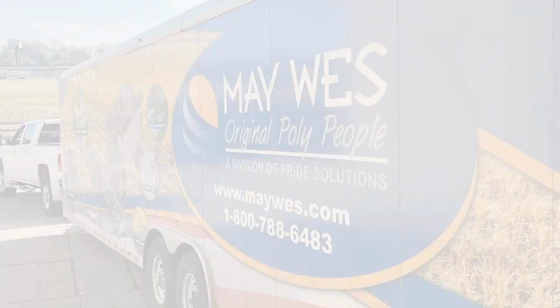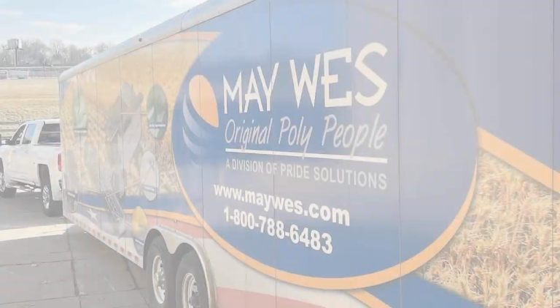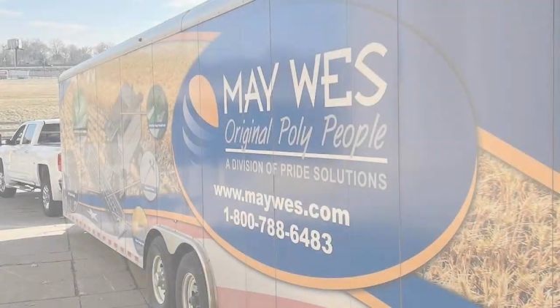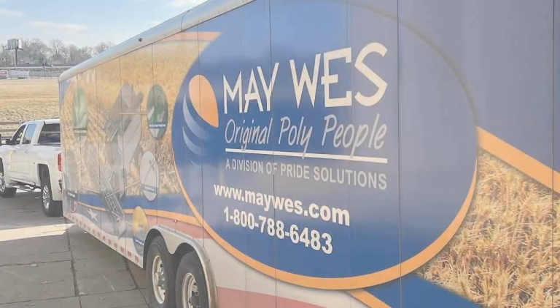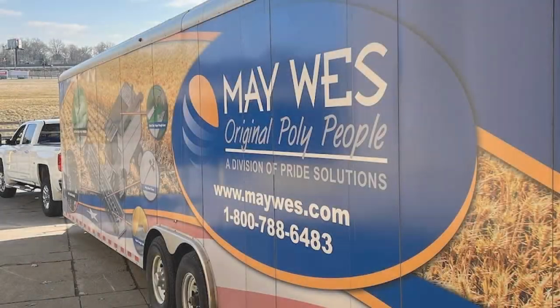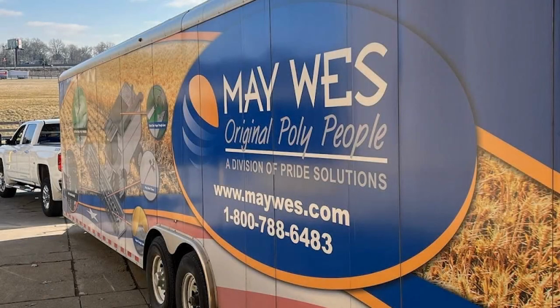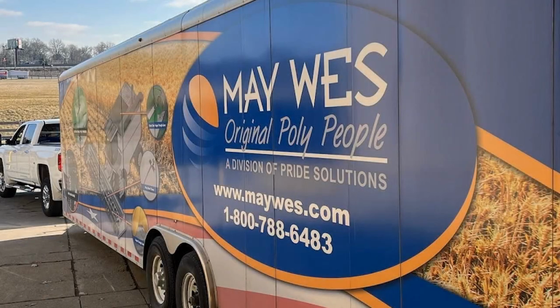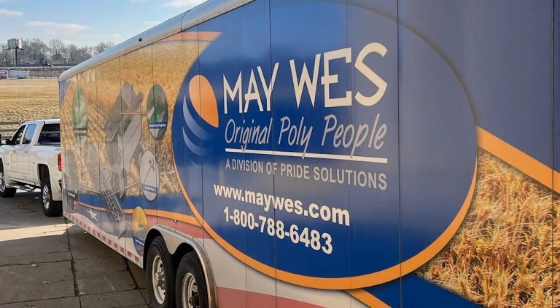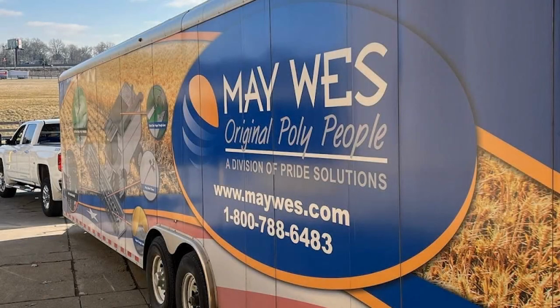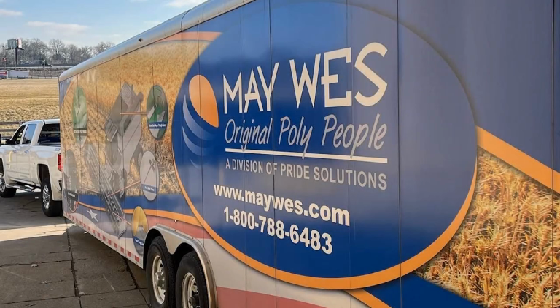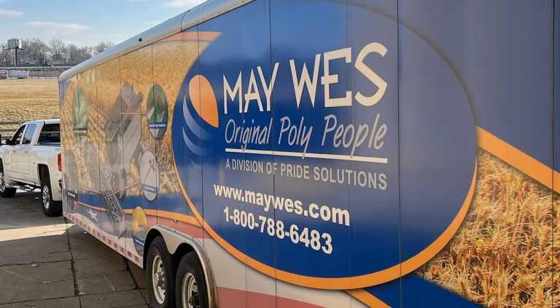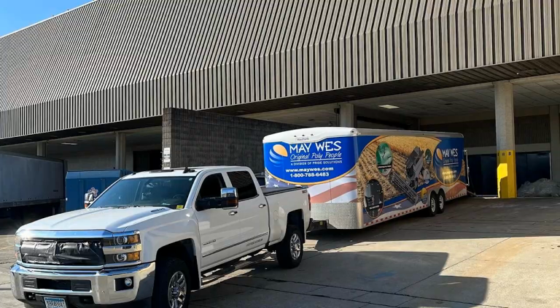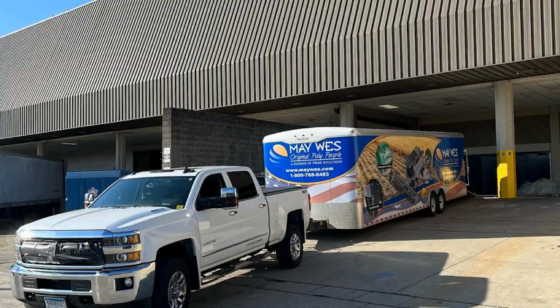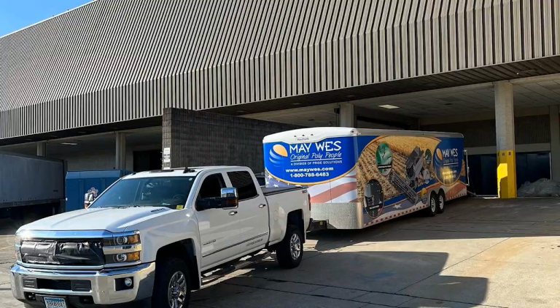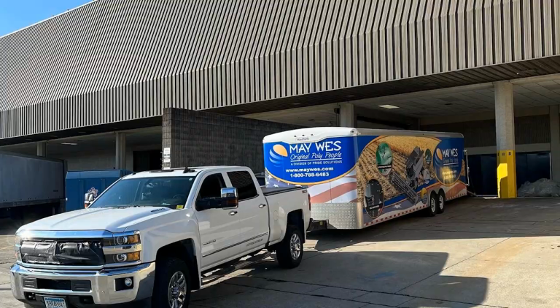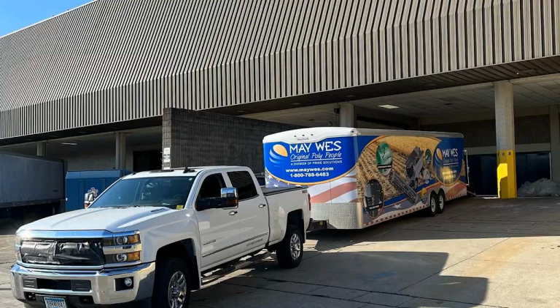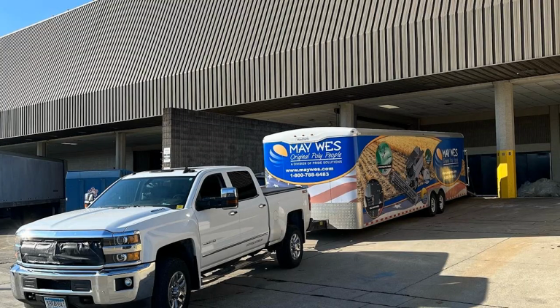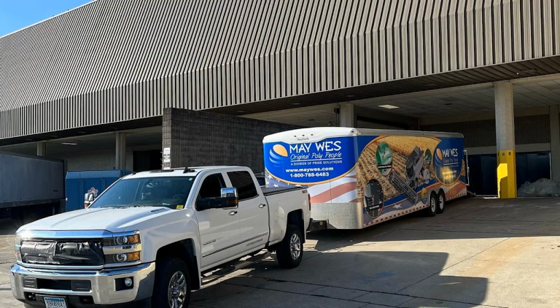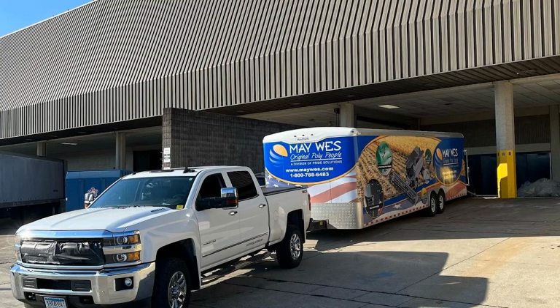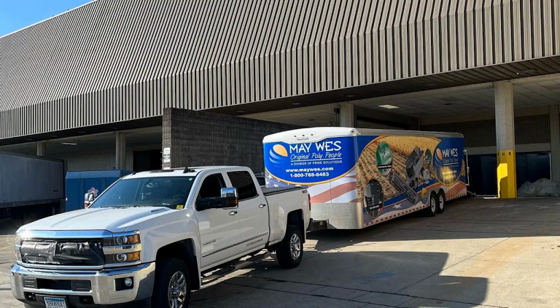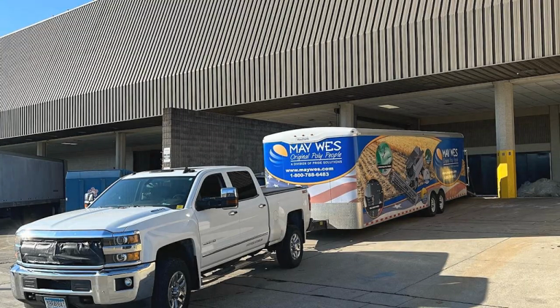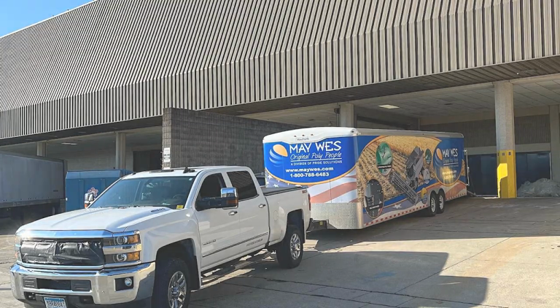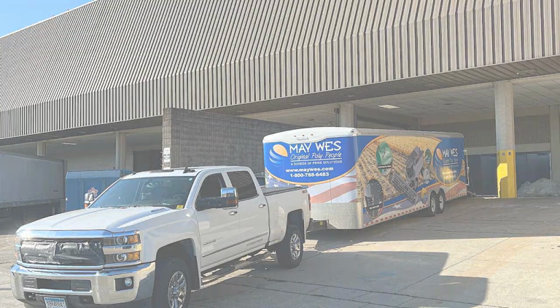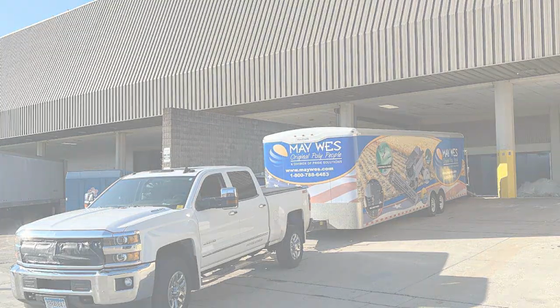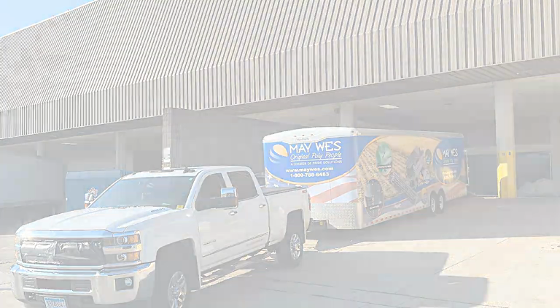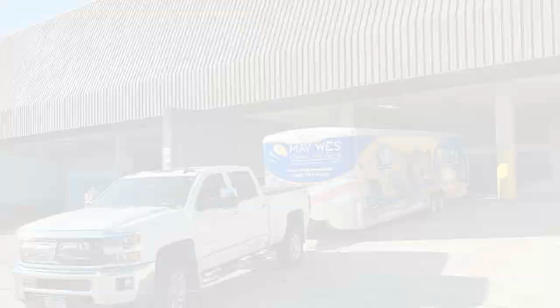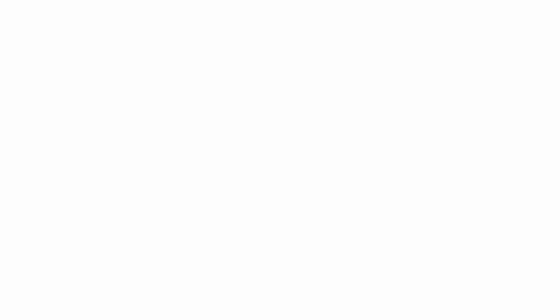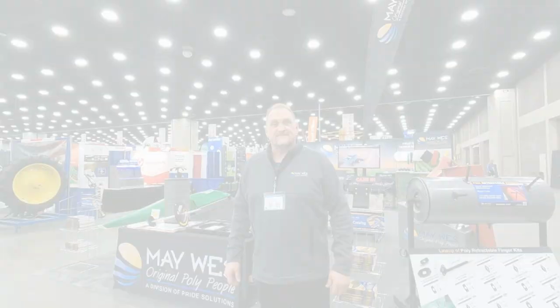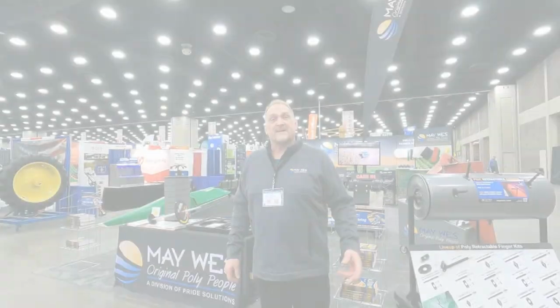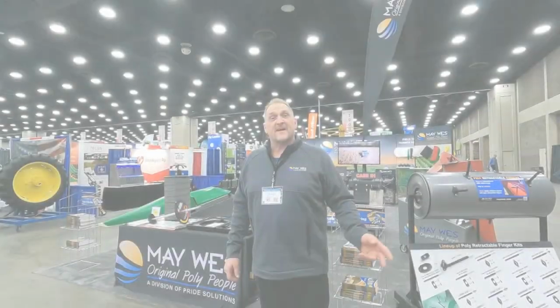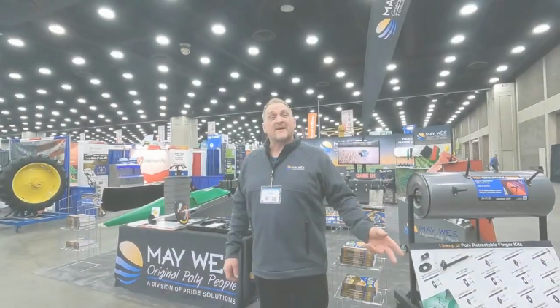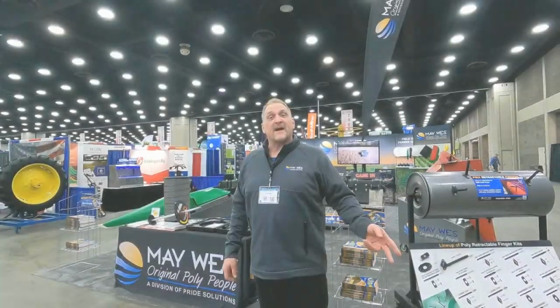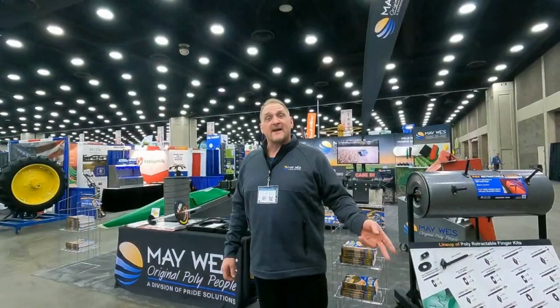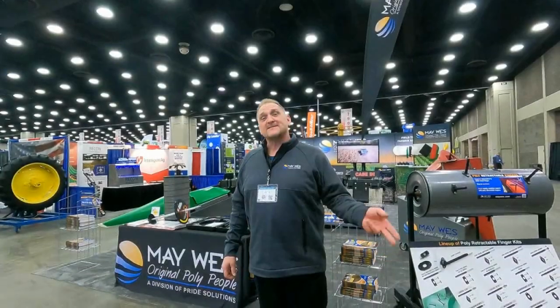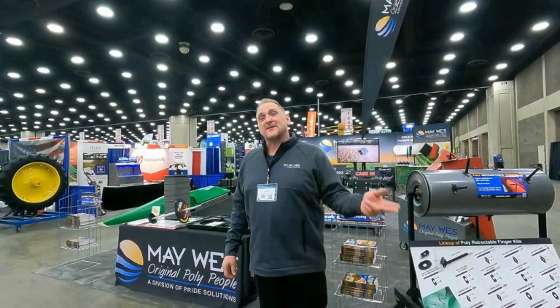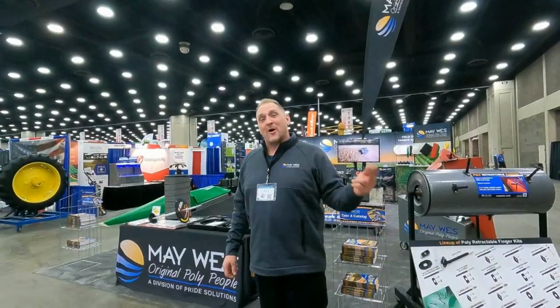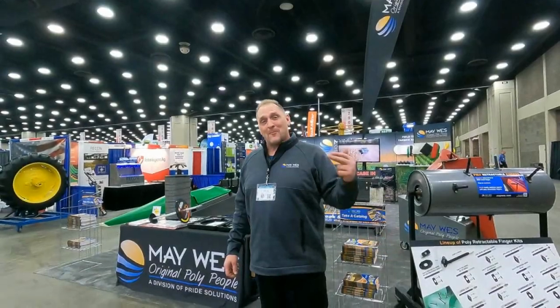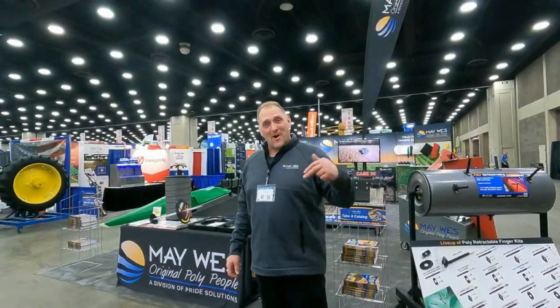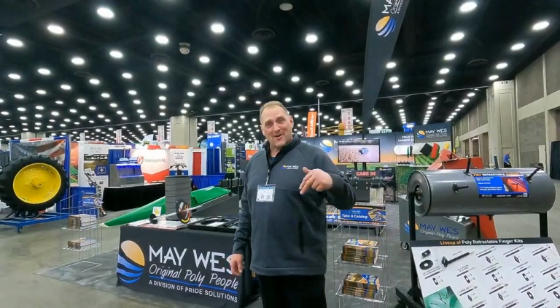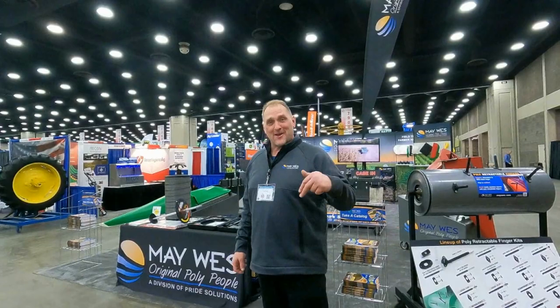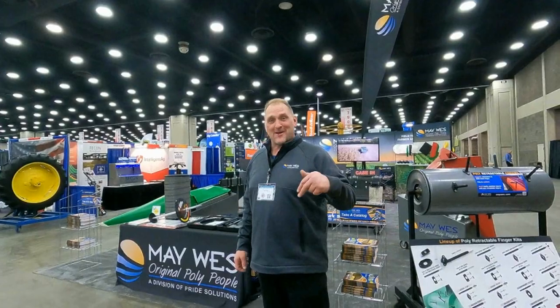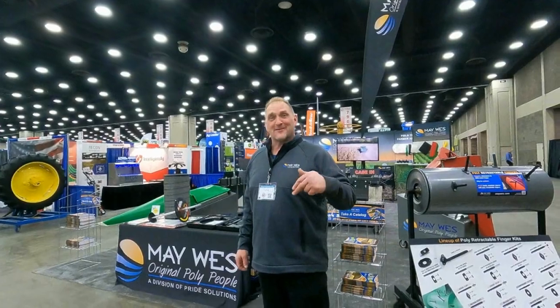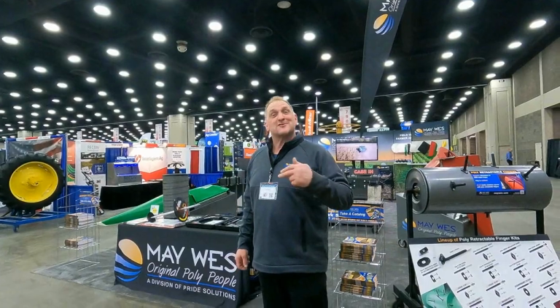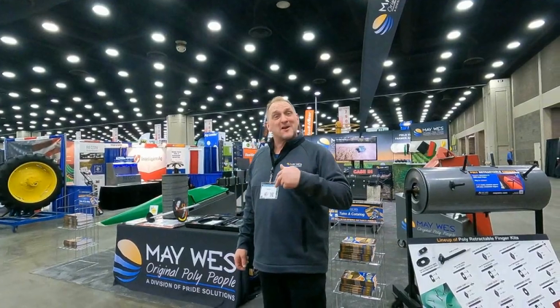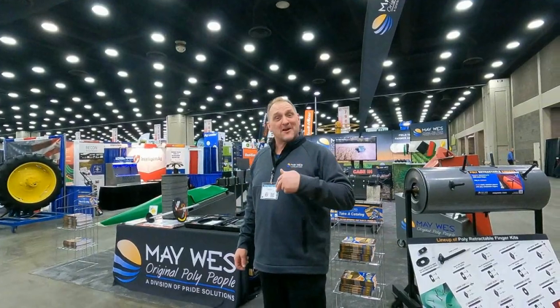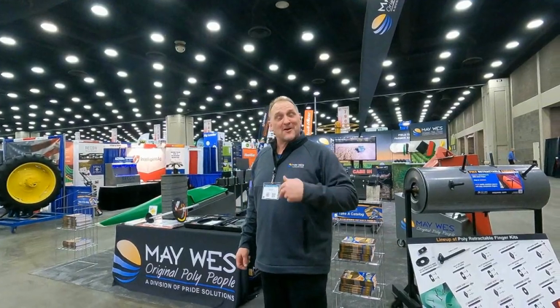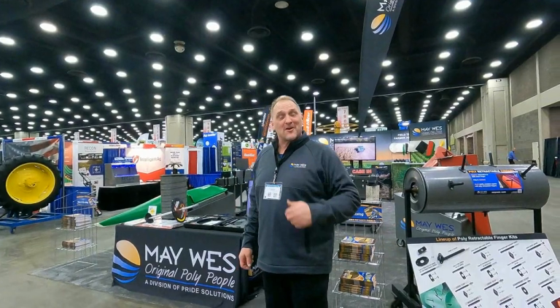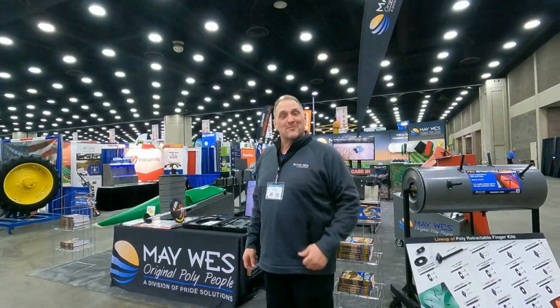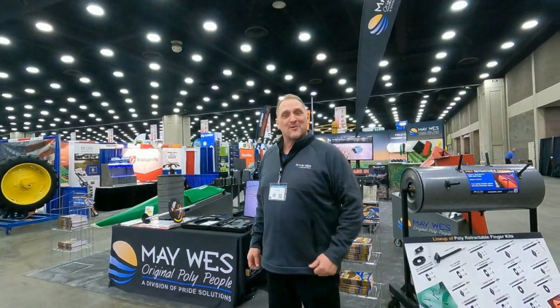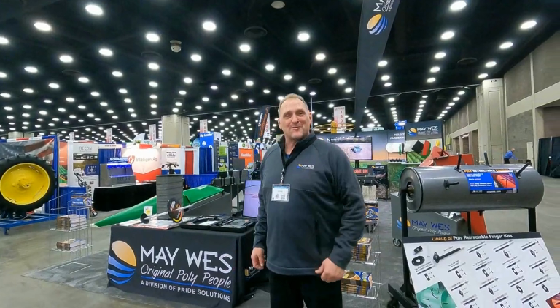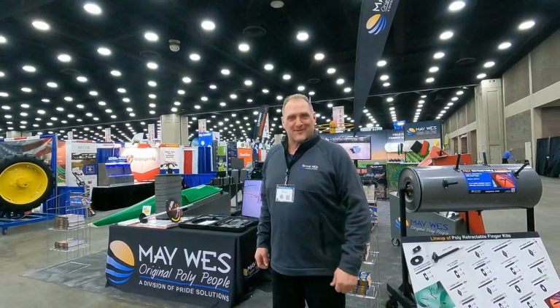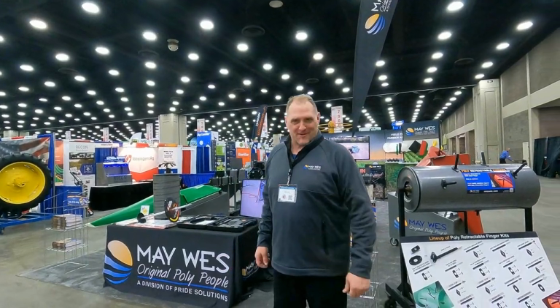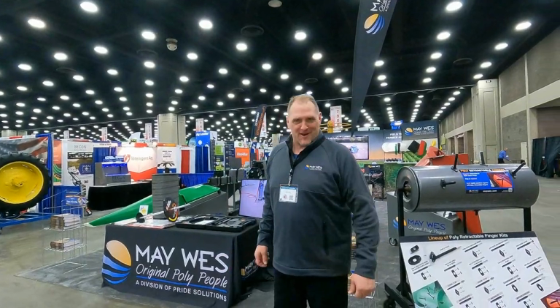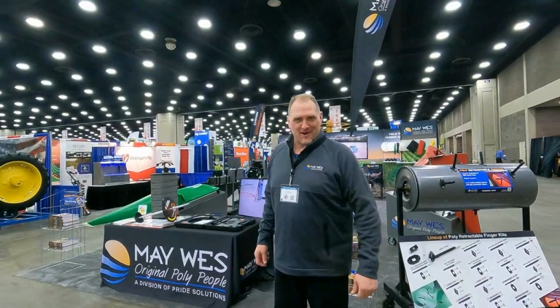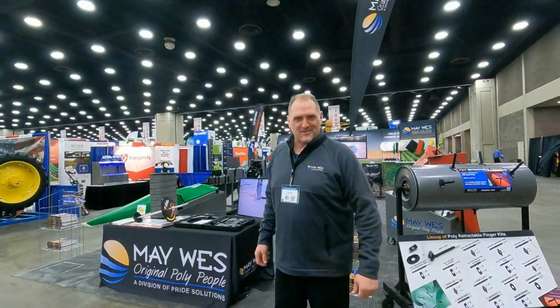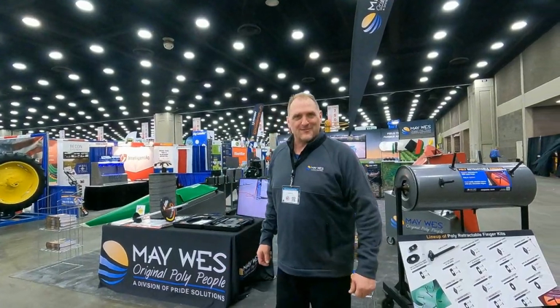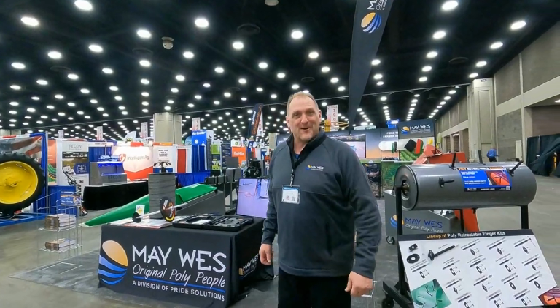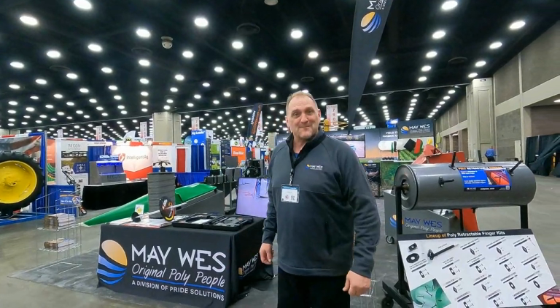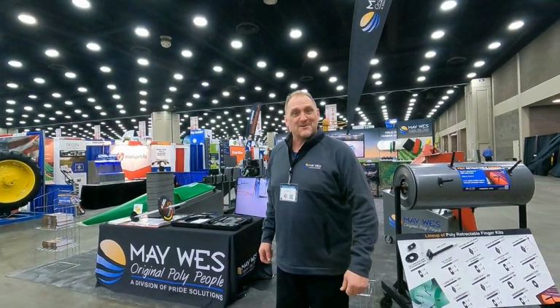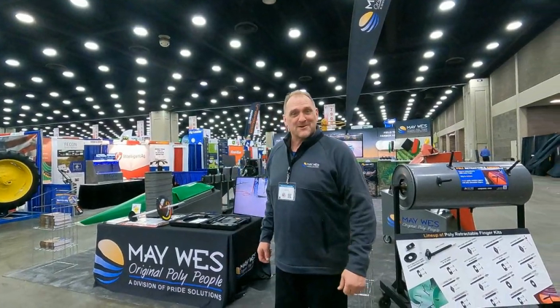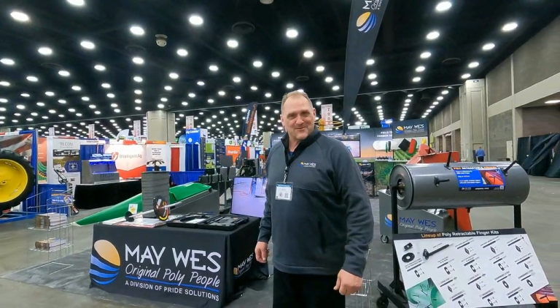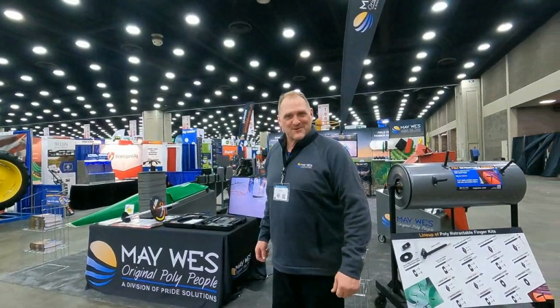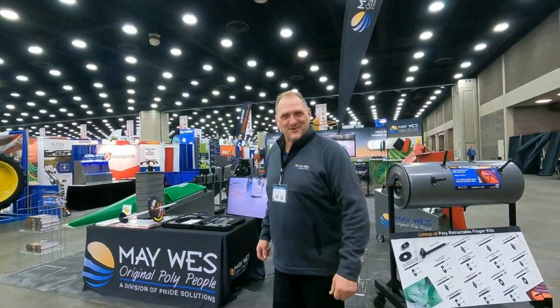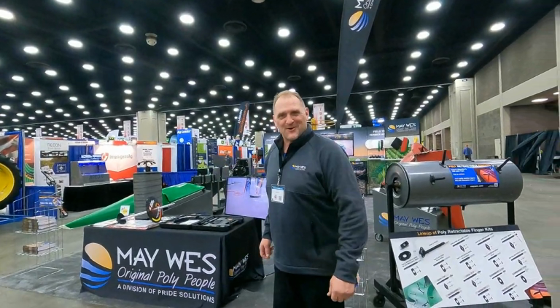We made it to Louisville. Hey guys, come on in. Check out our booth at the National Farm Machinery Show.